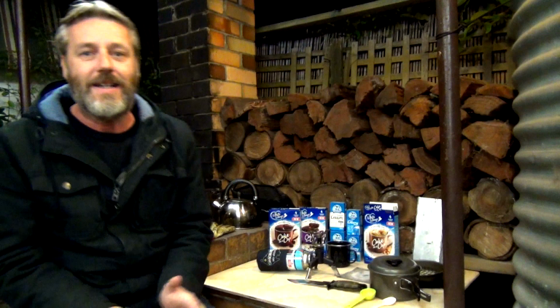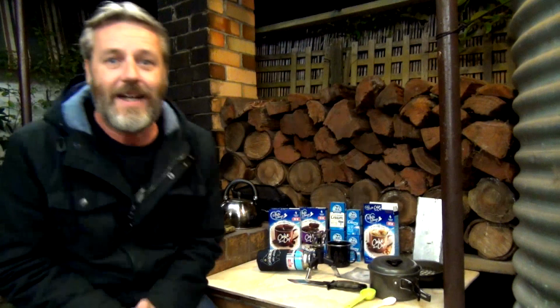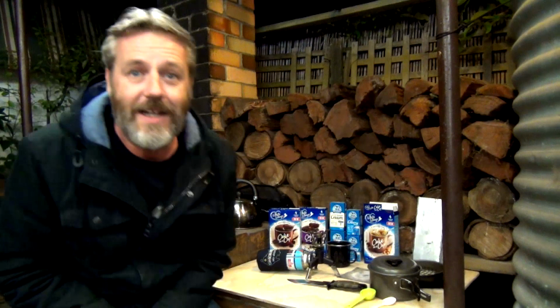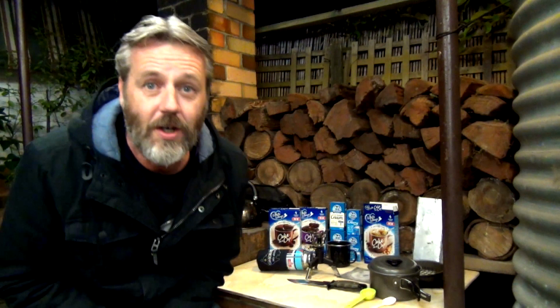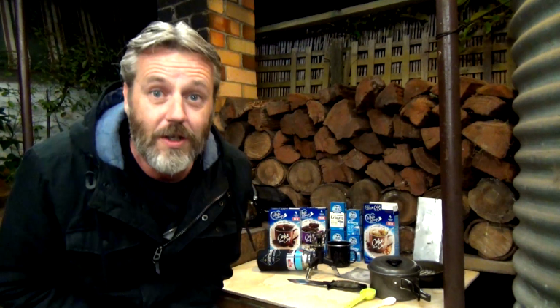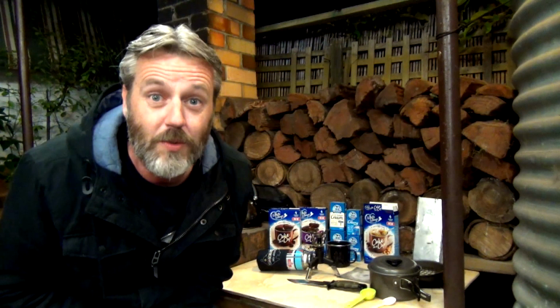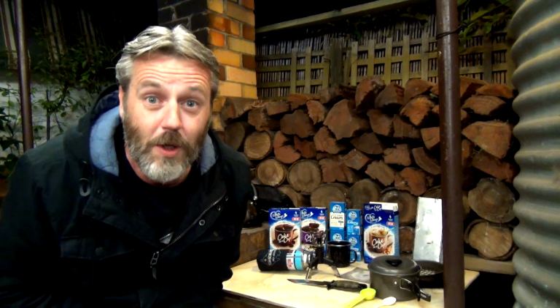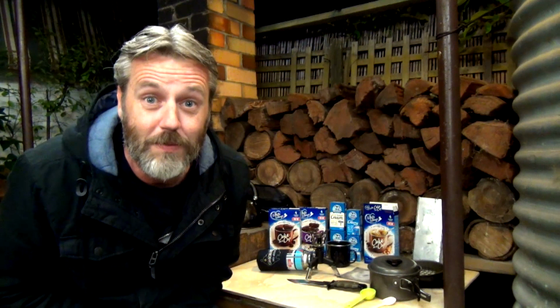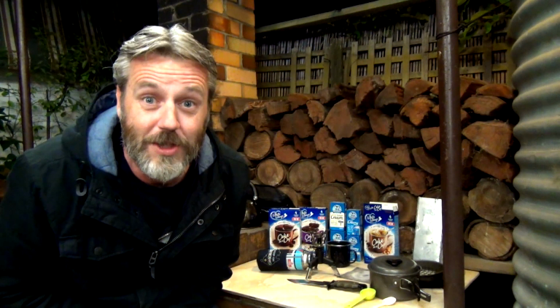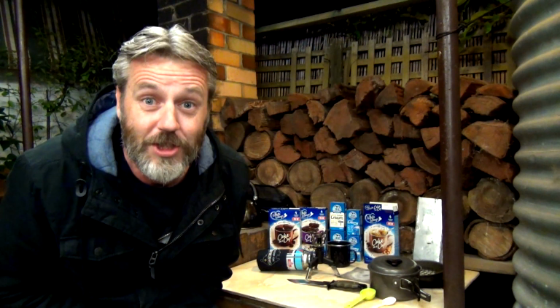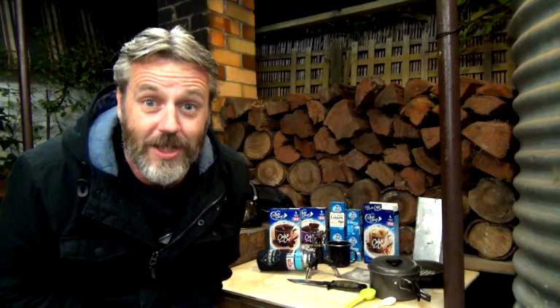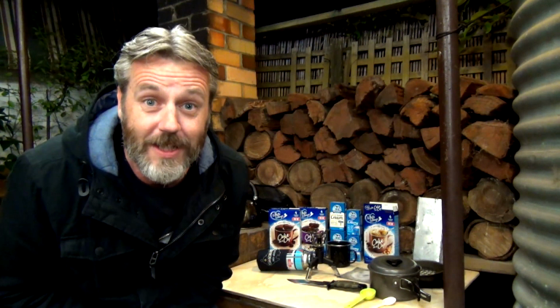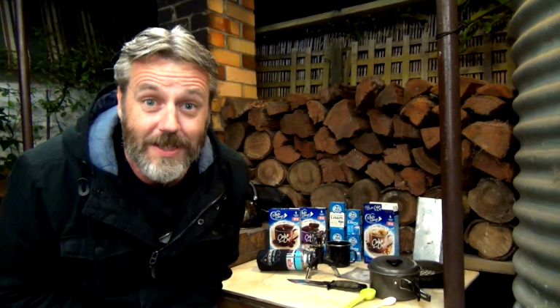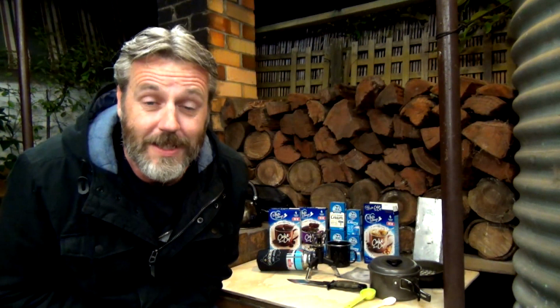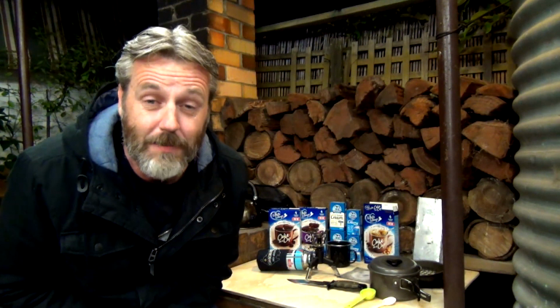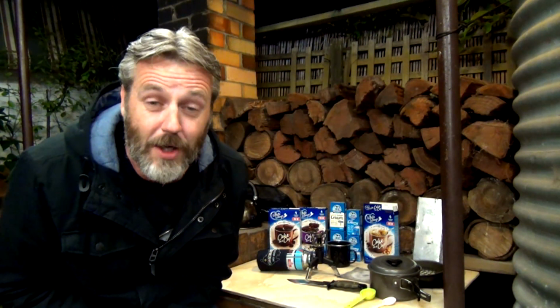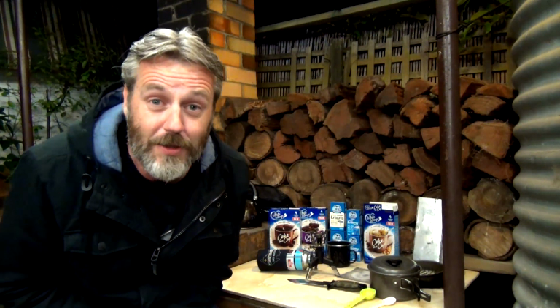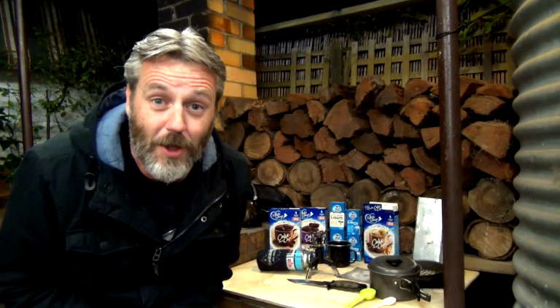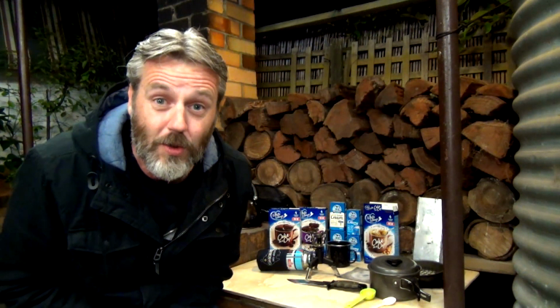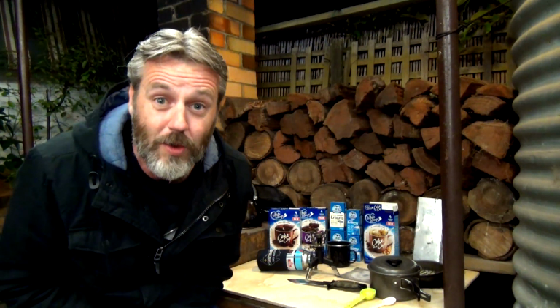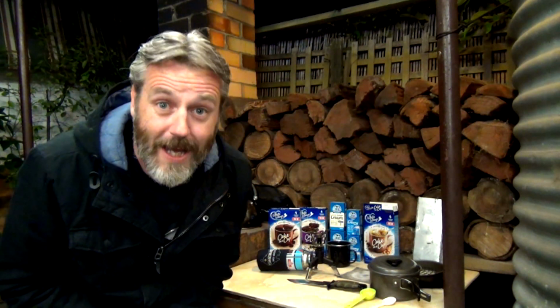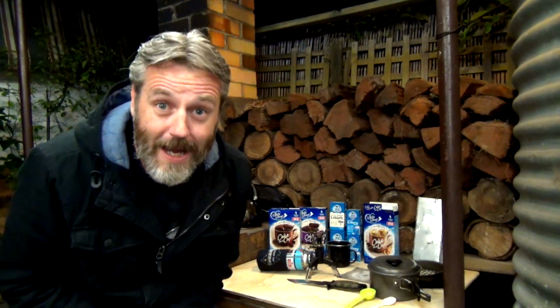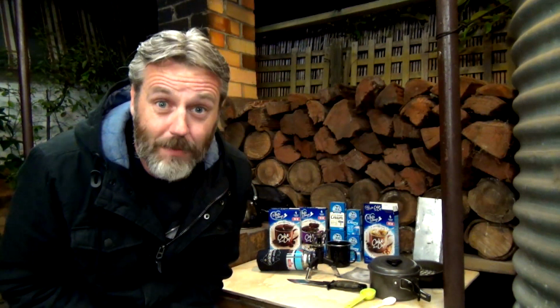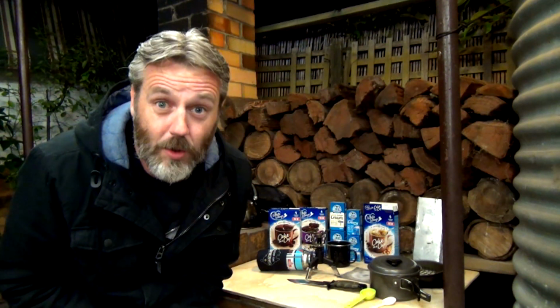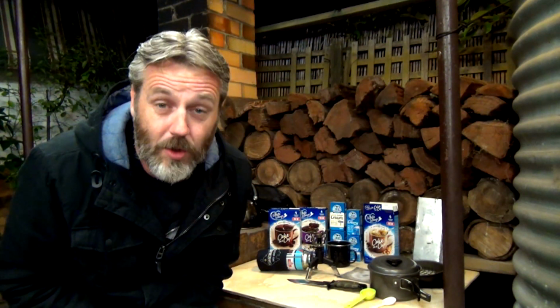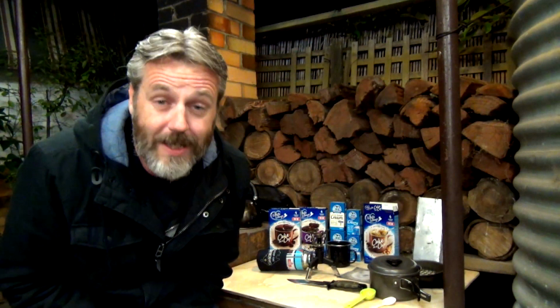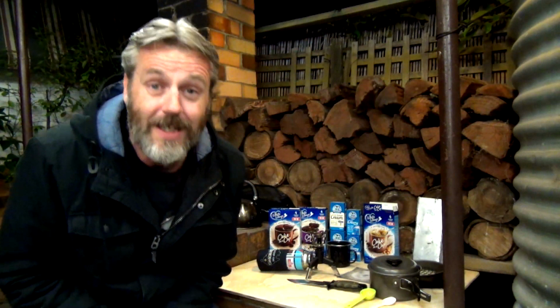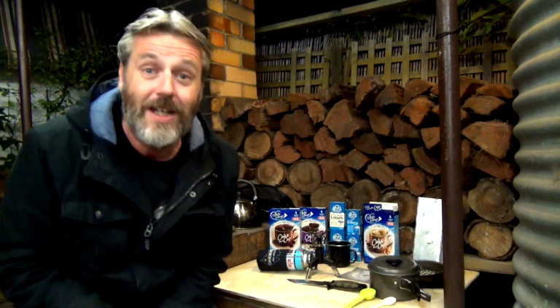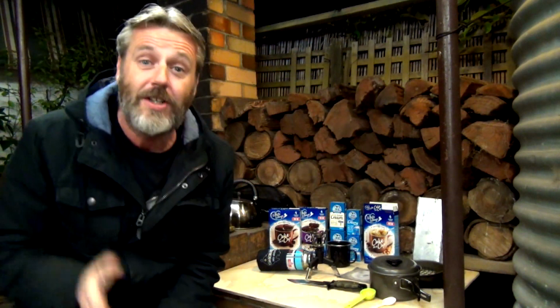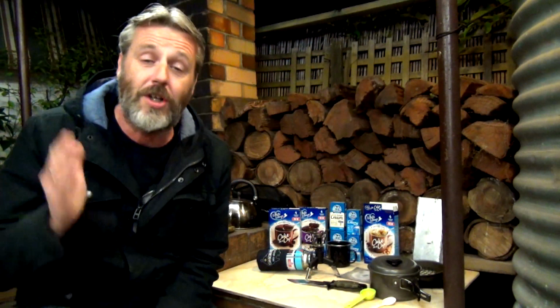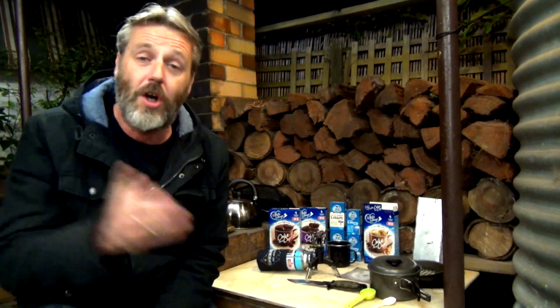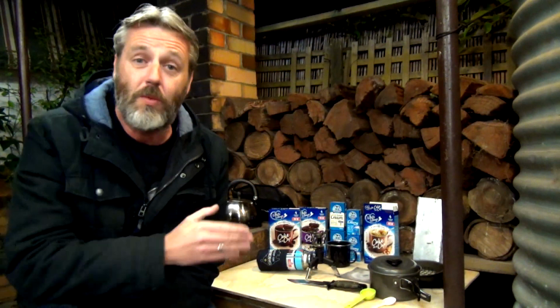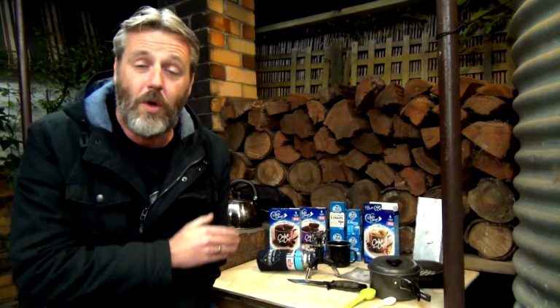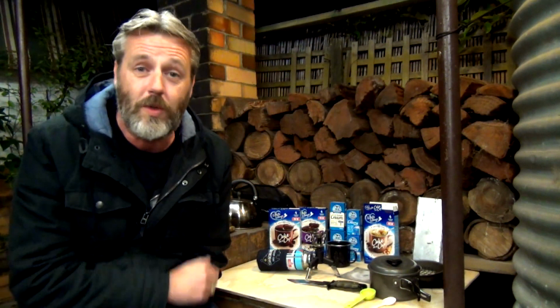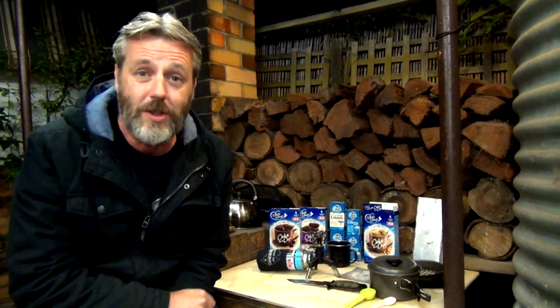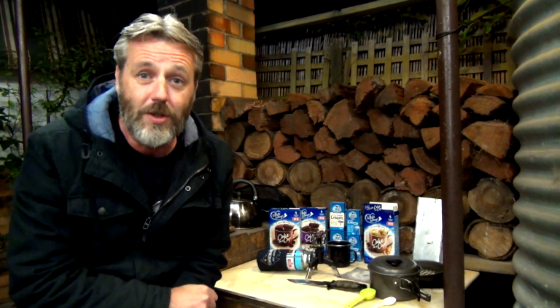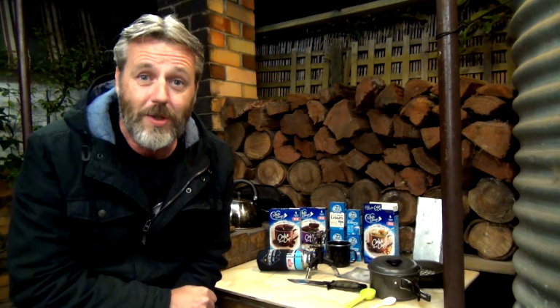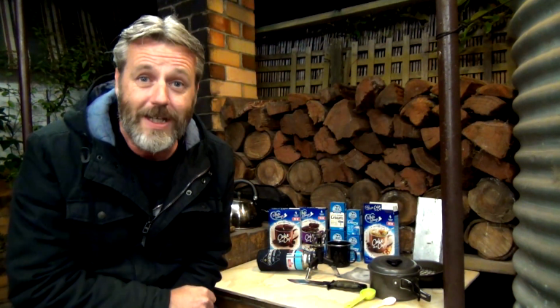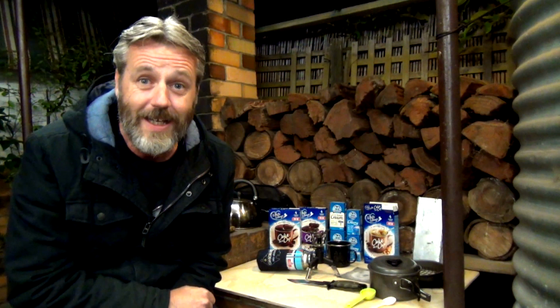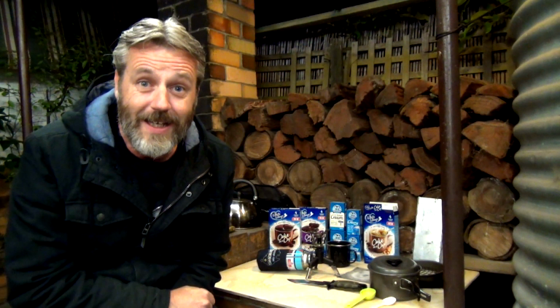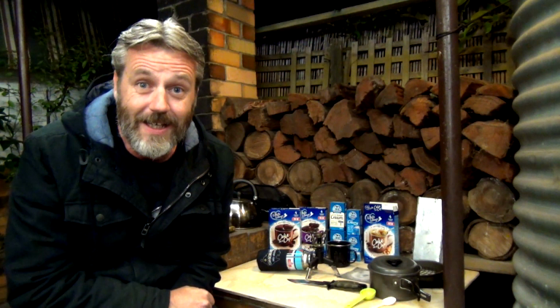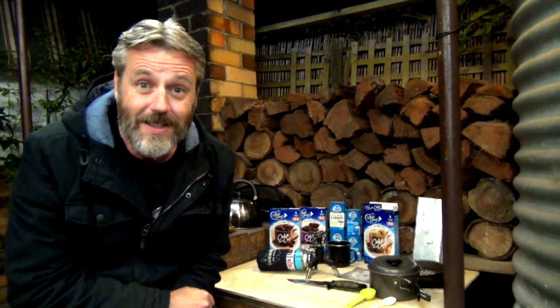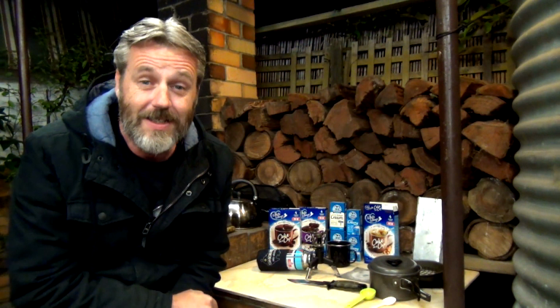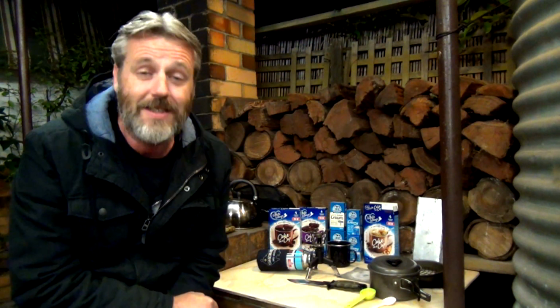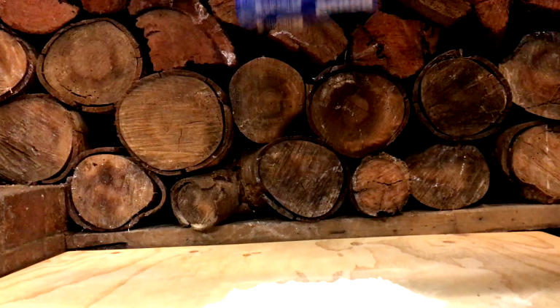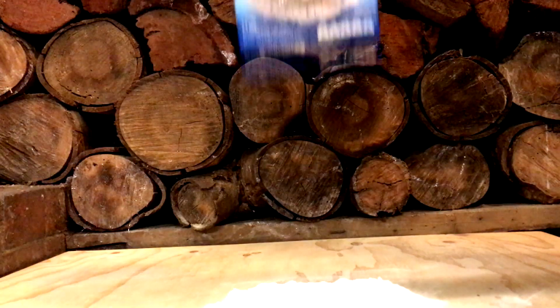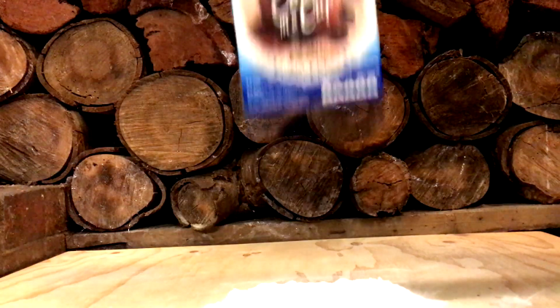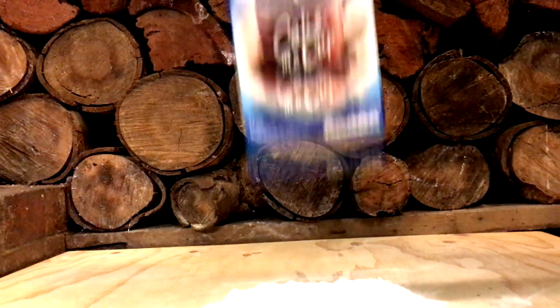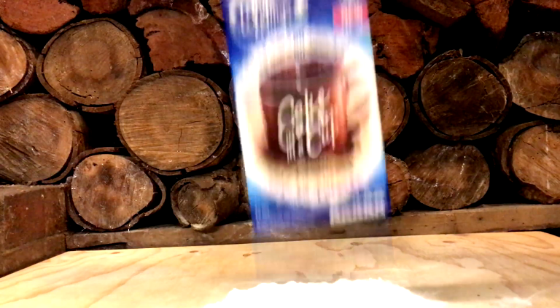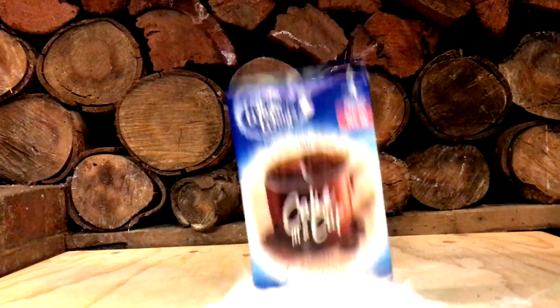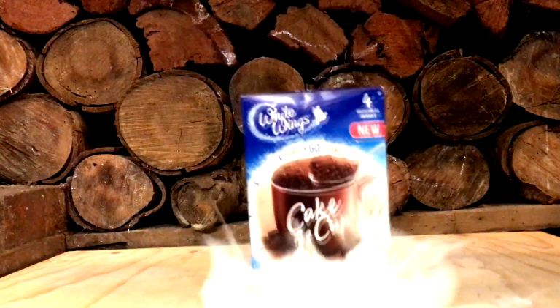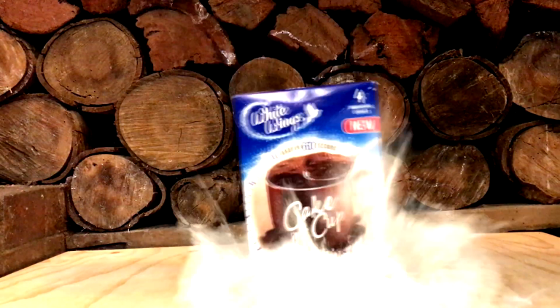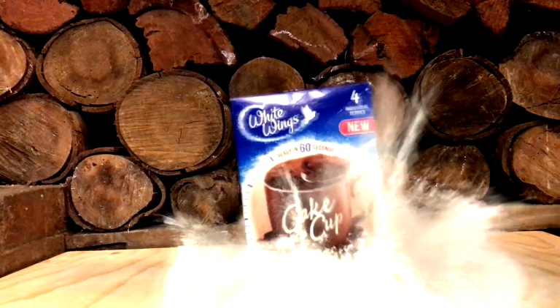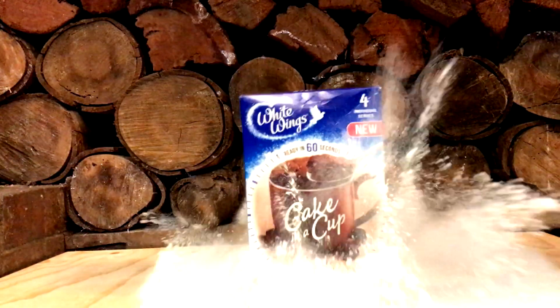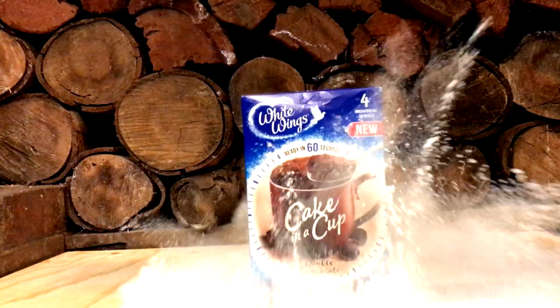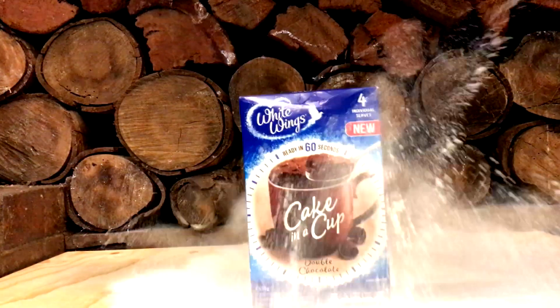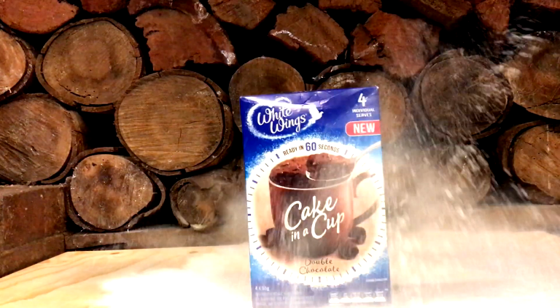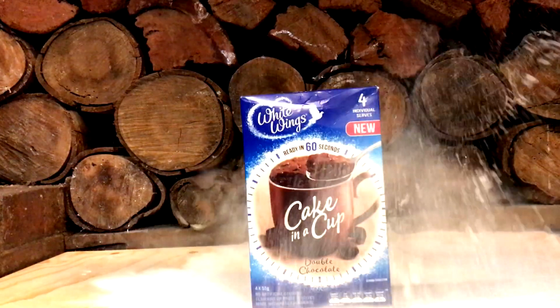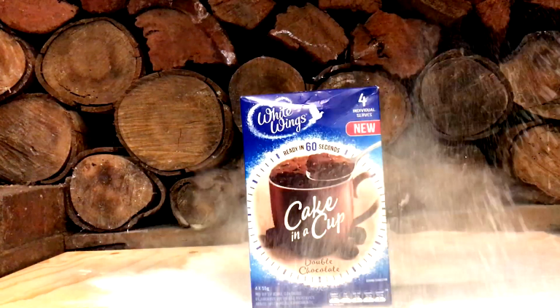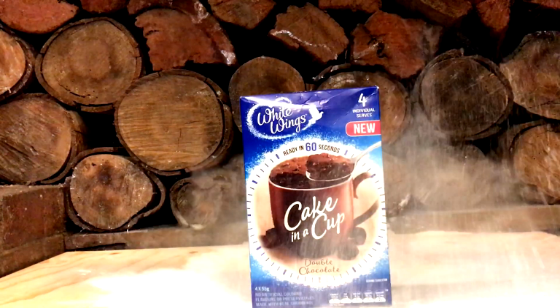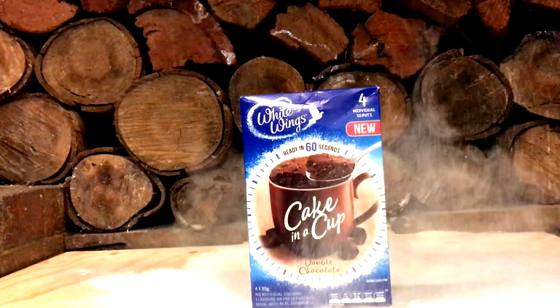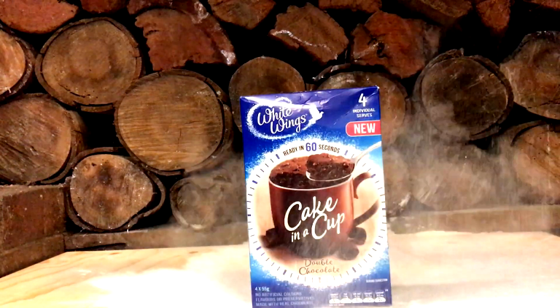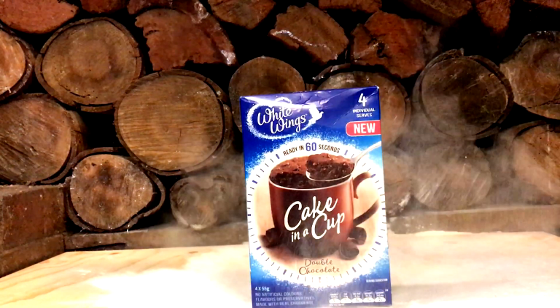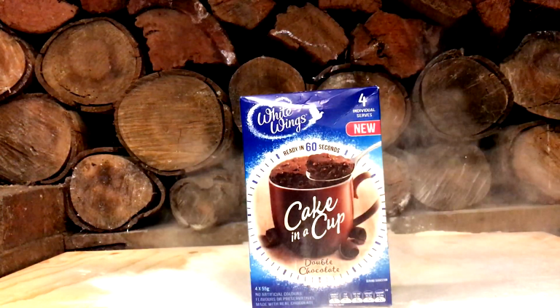G'day guys, welcome to ShitEasy Motorcycle Camp Cooking. Tonight what we're doing is cake in a cup.